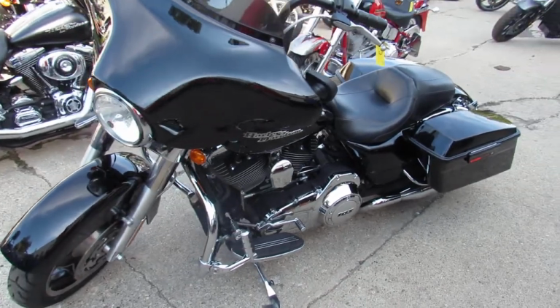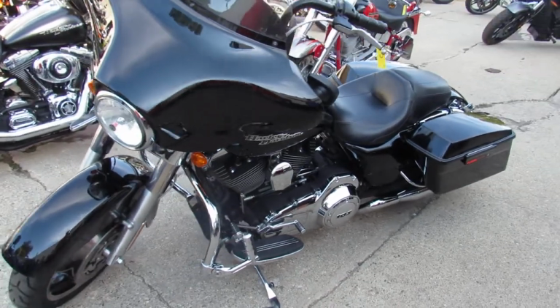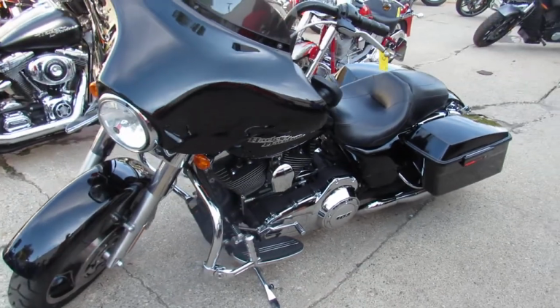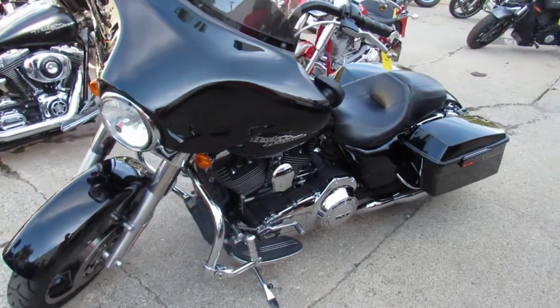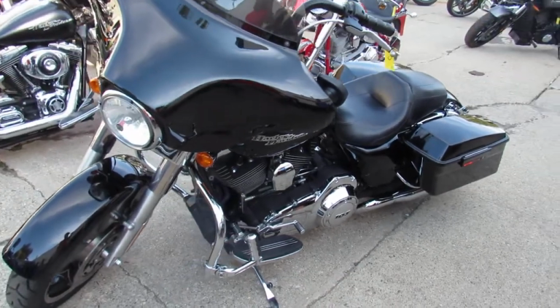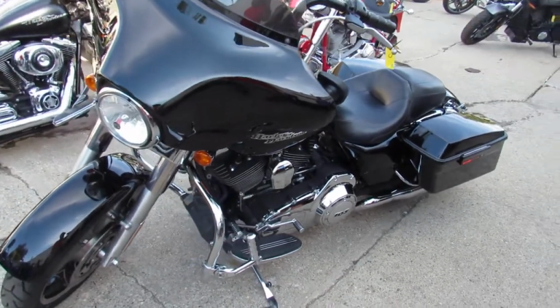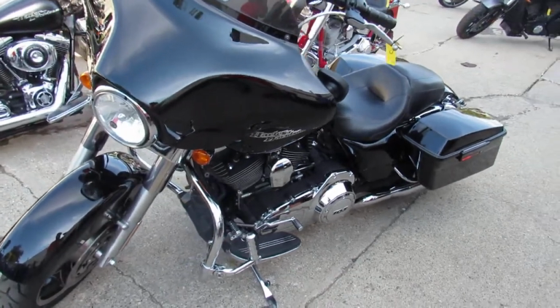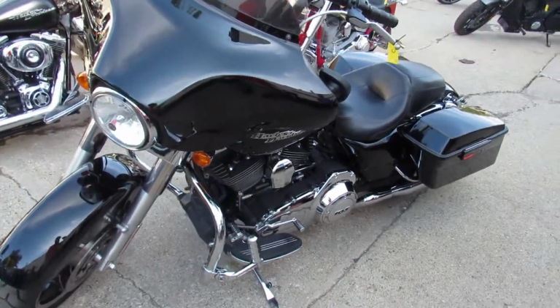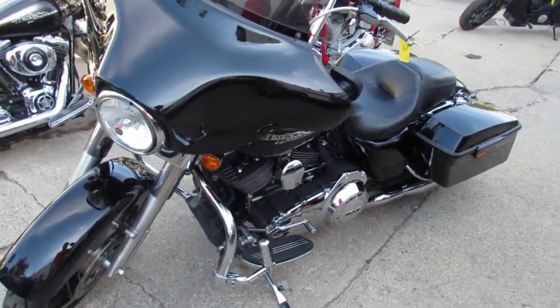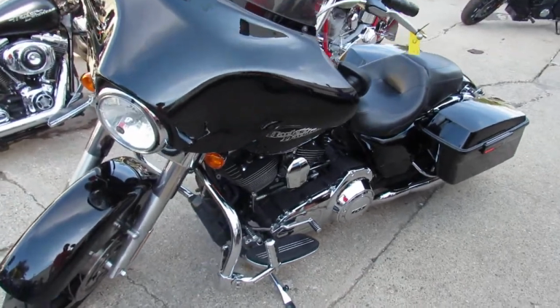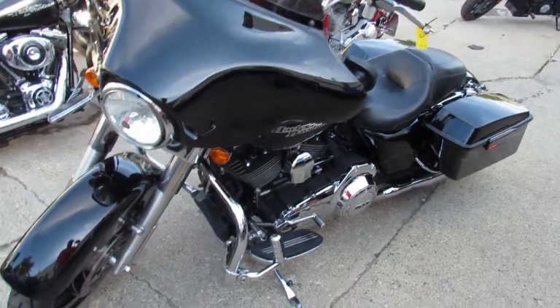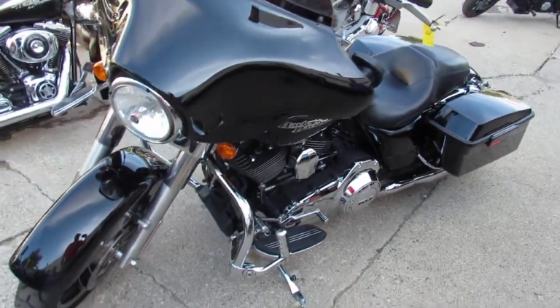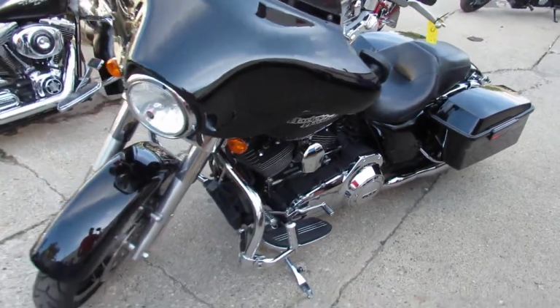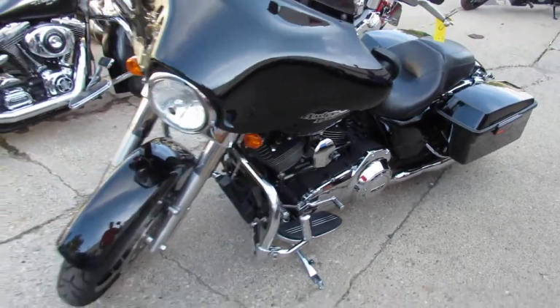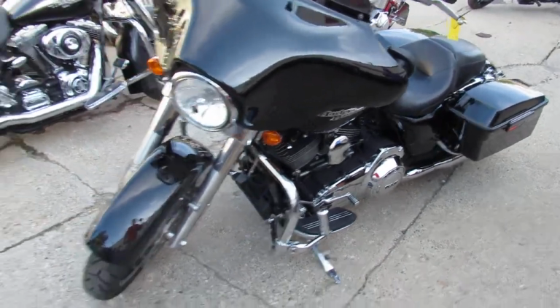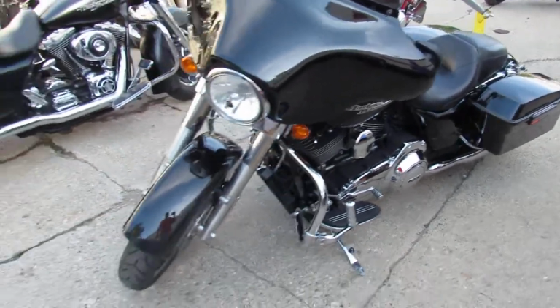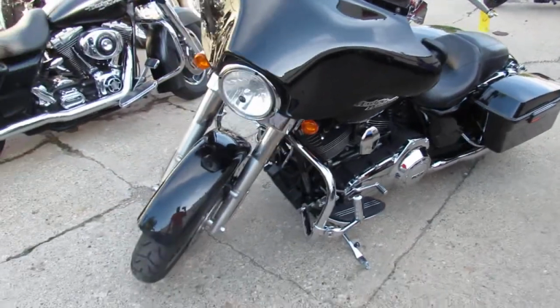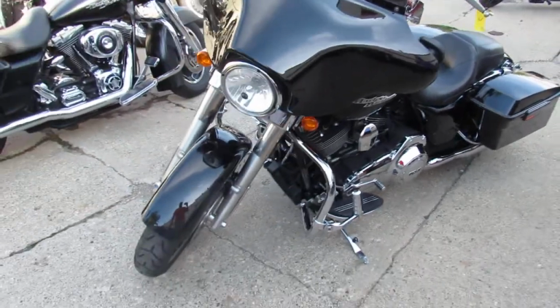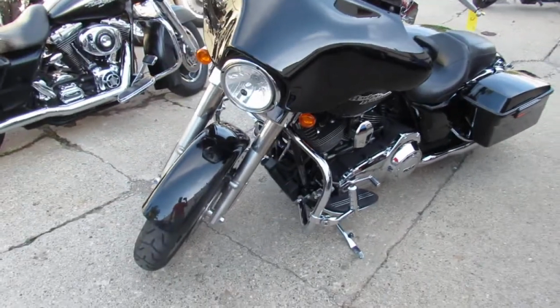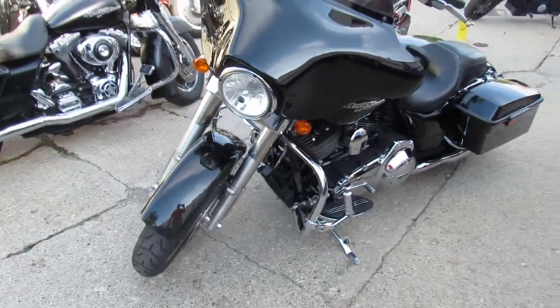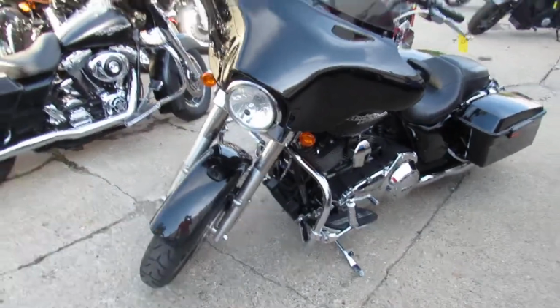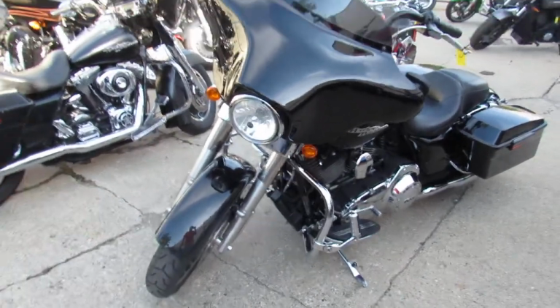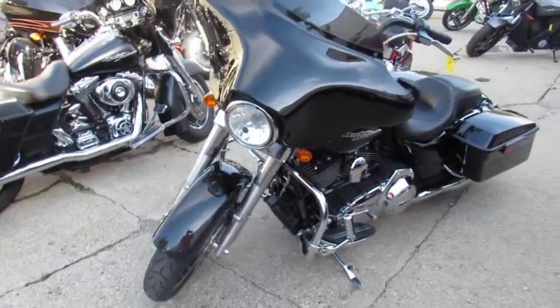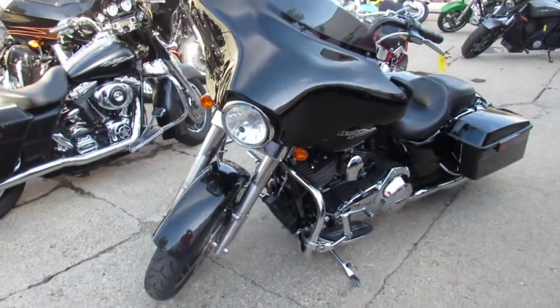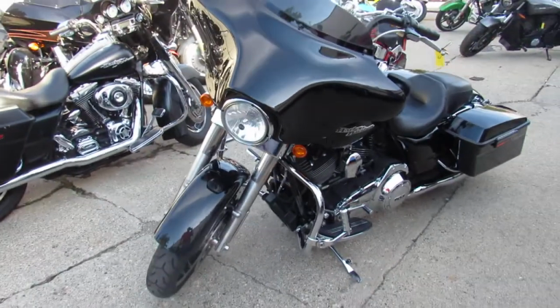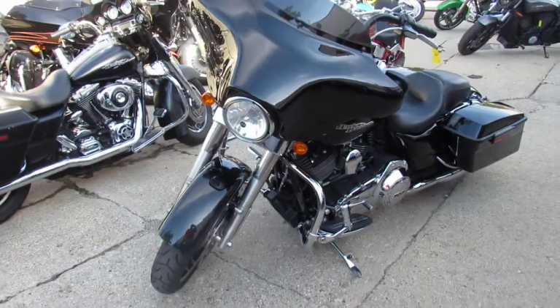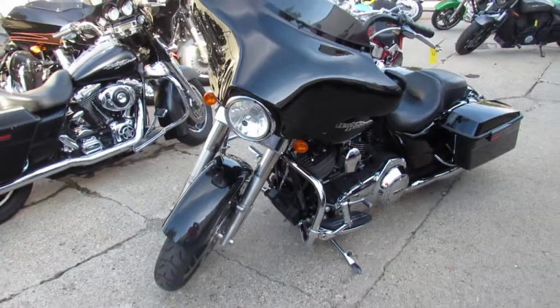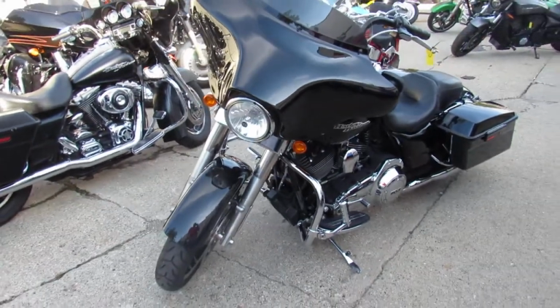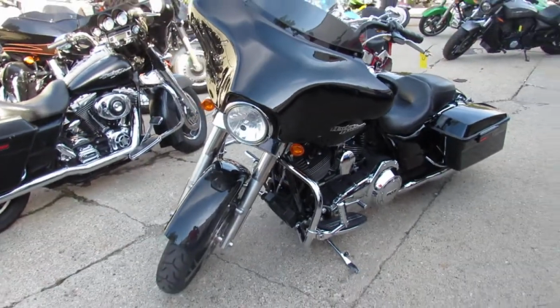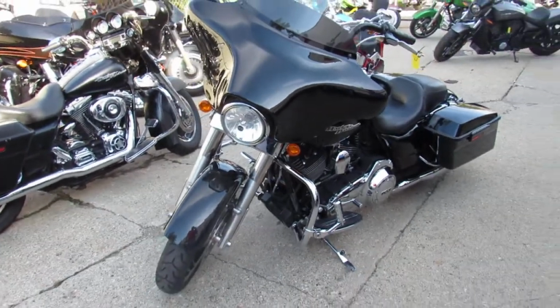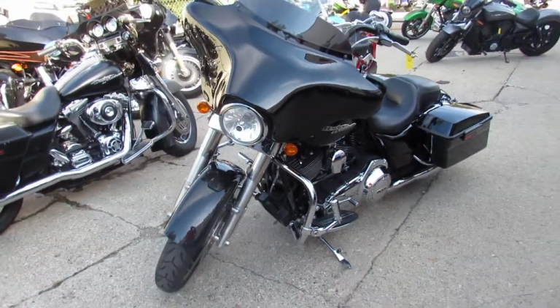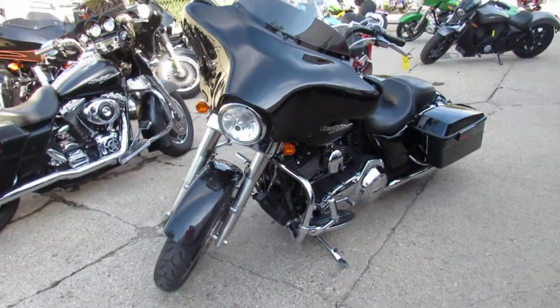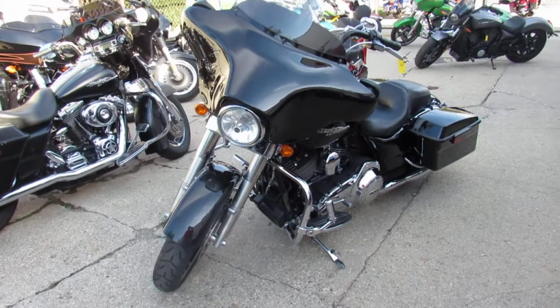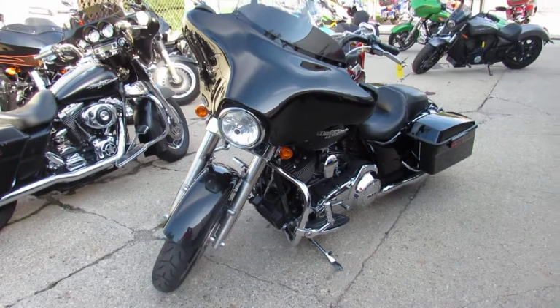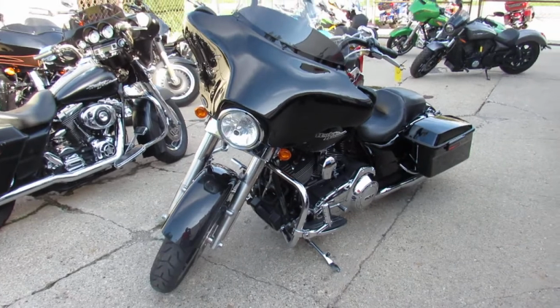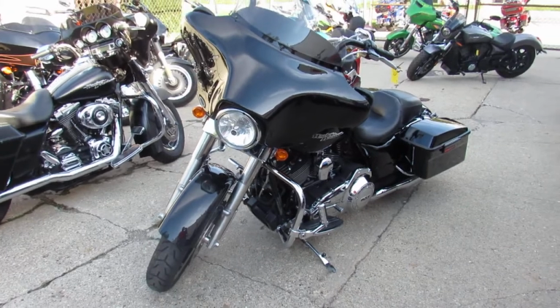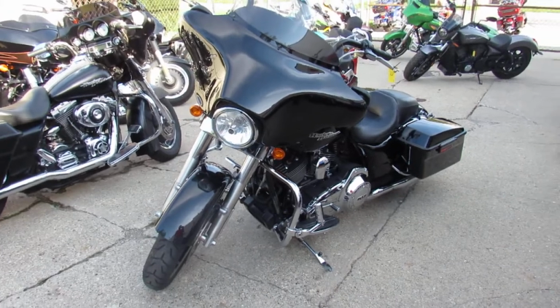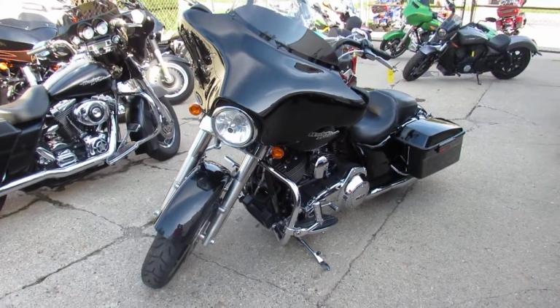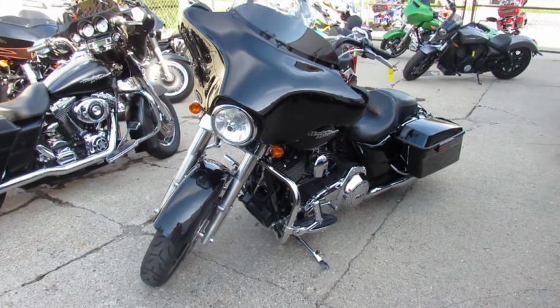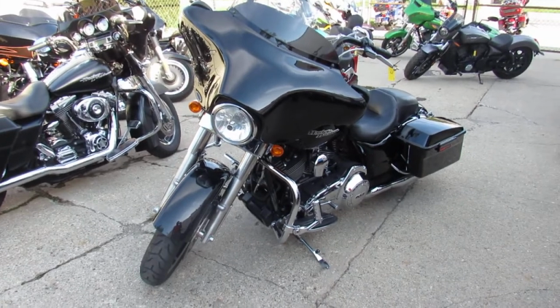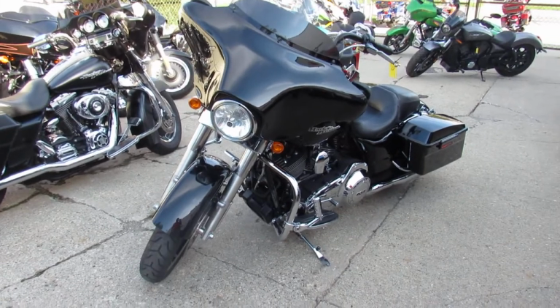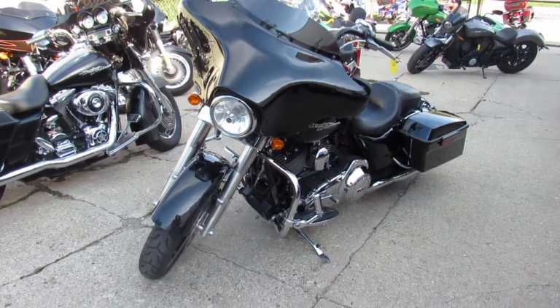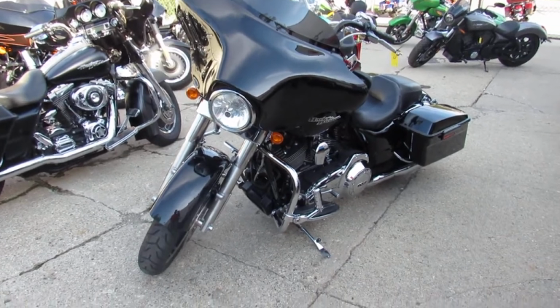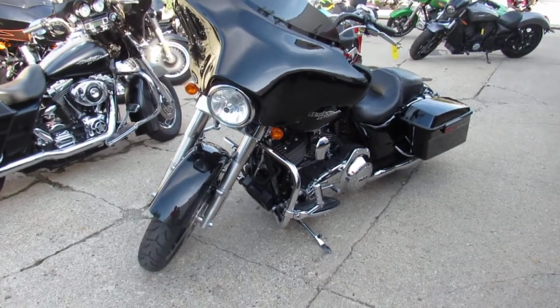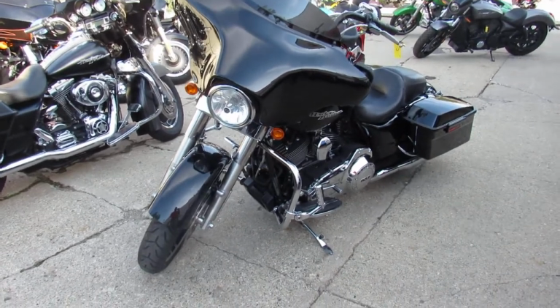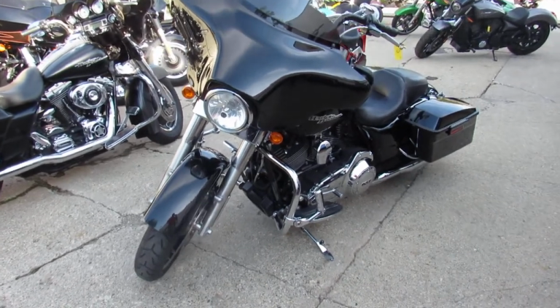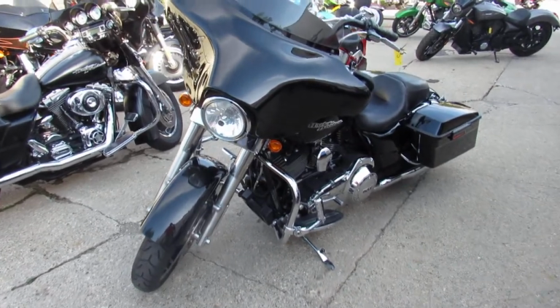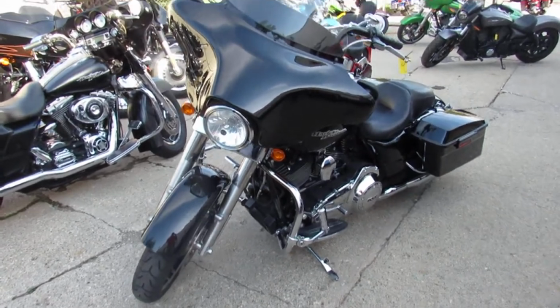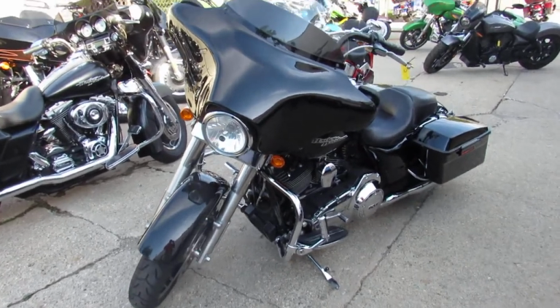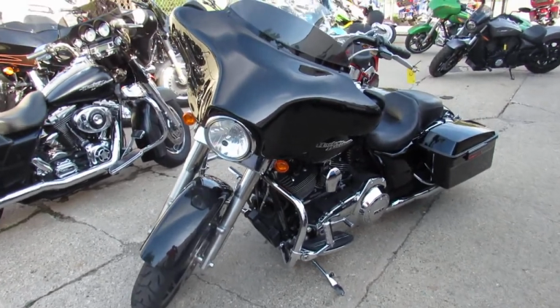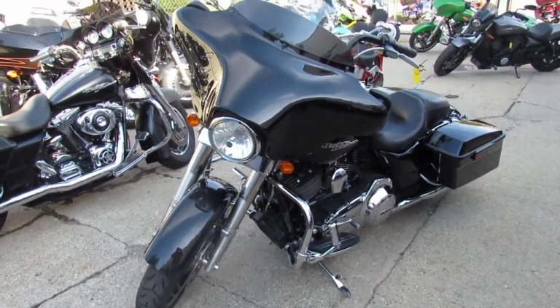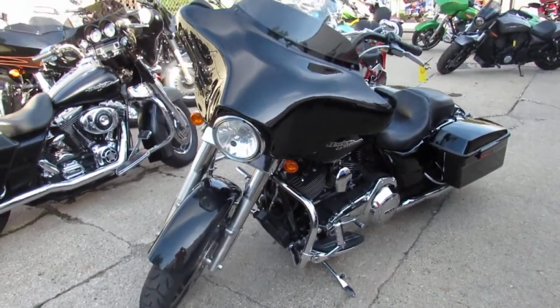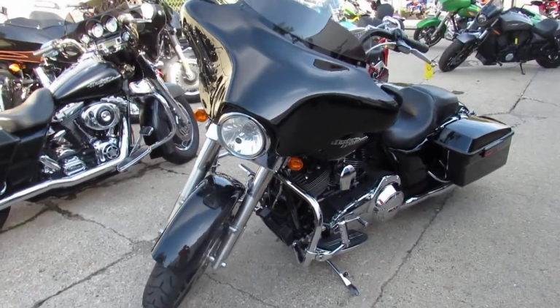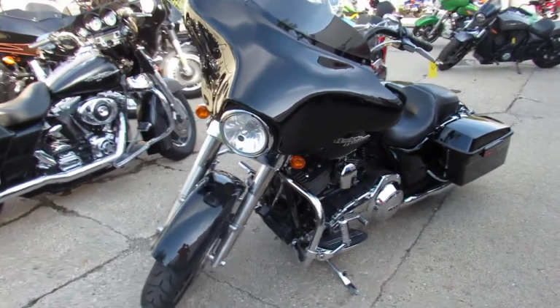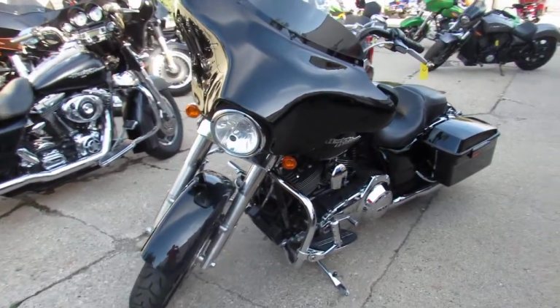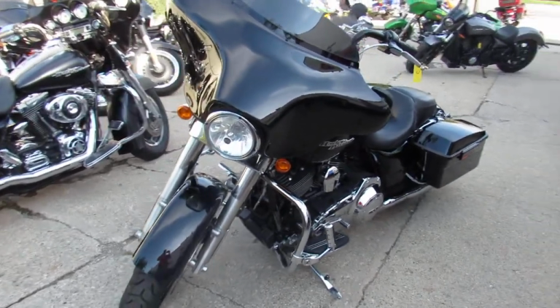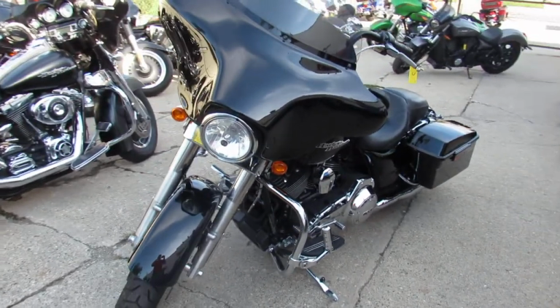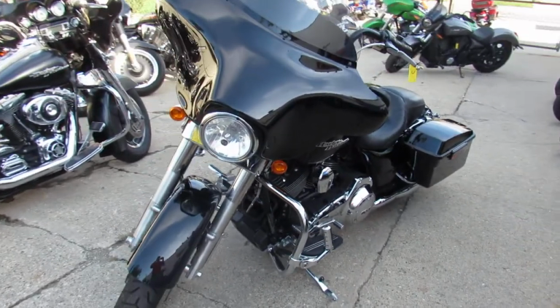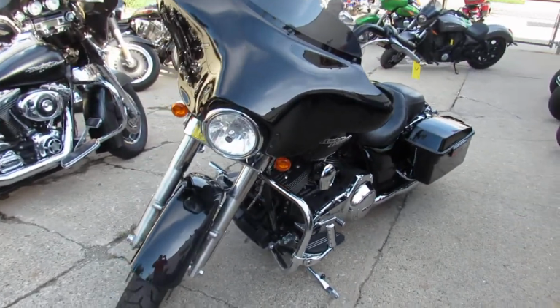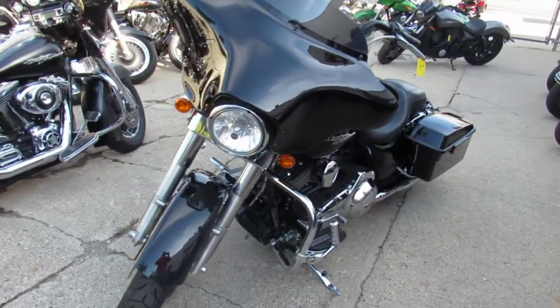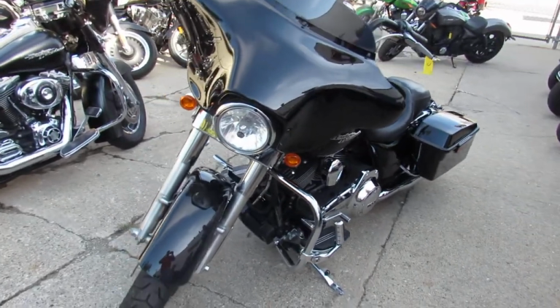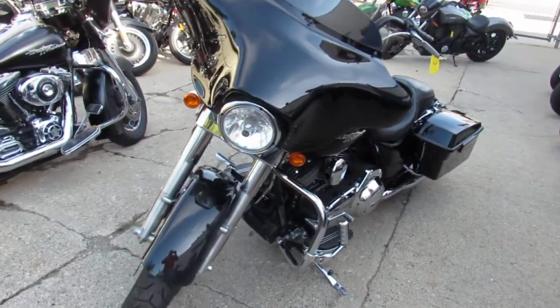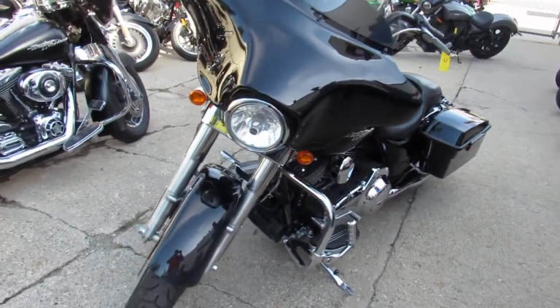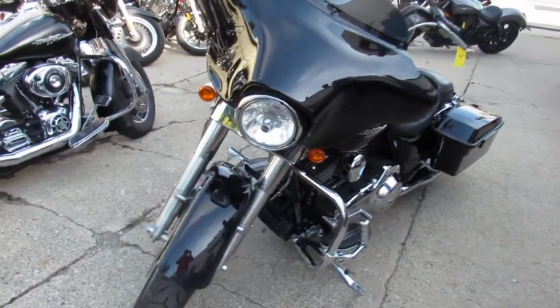Hey guys, it's ApprovalPowerSports.com here. We've got over 350 used Harleys in the showroom for sale. Today I'm going to show you this one here.